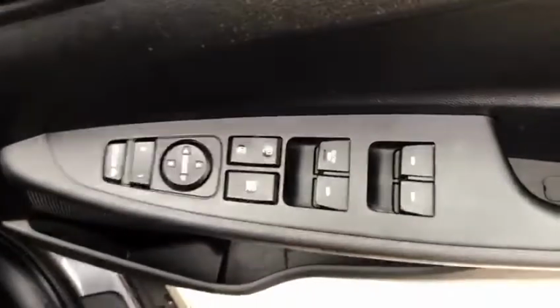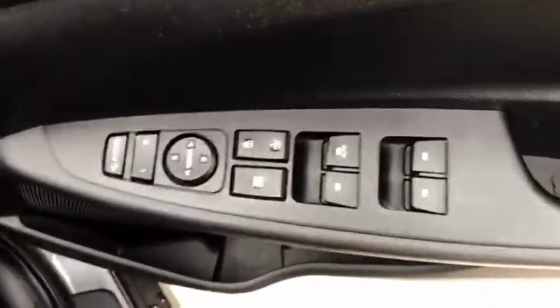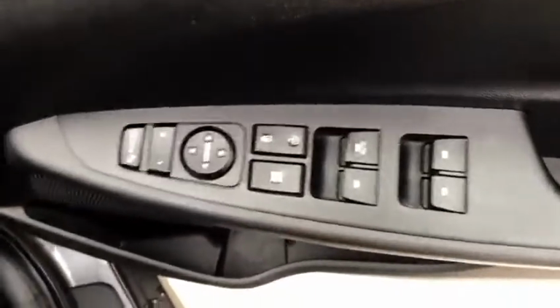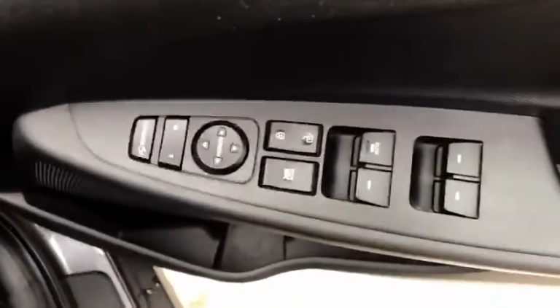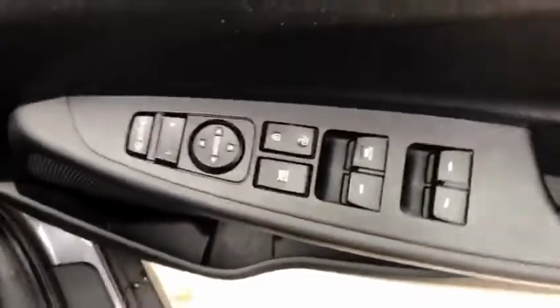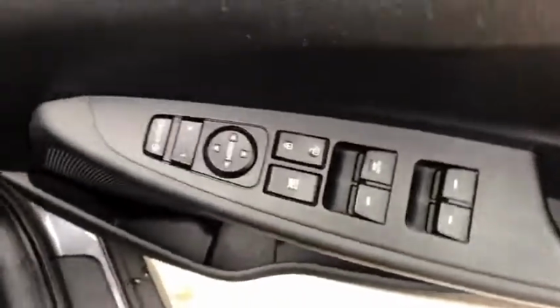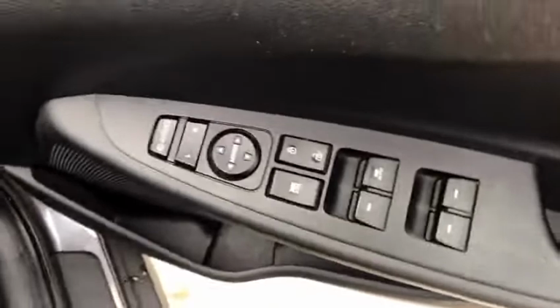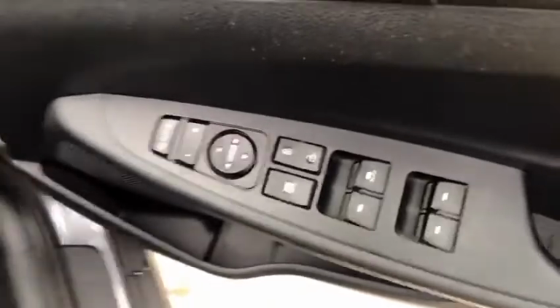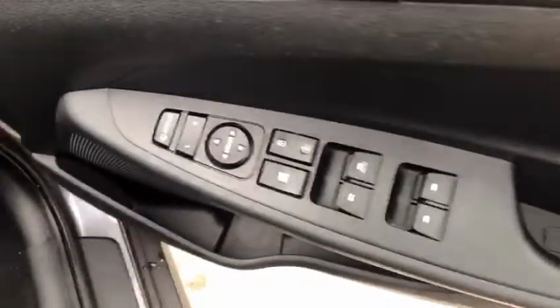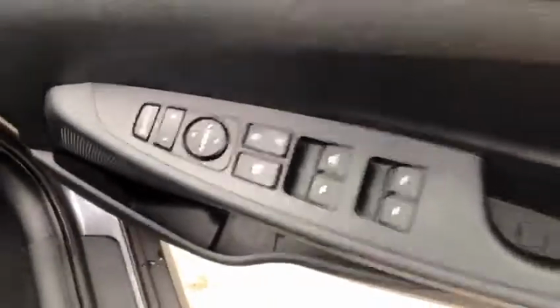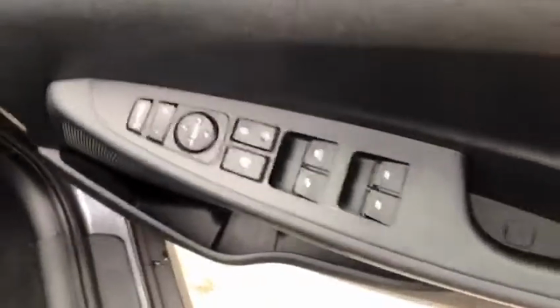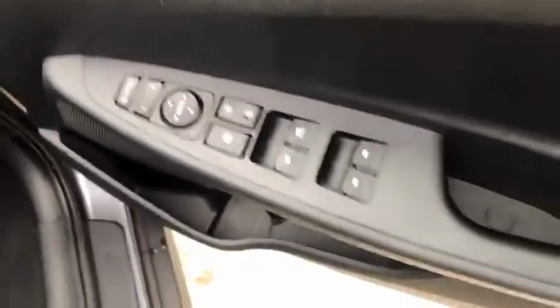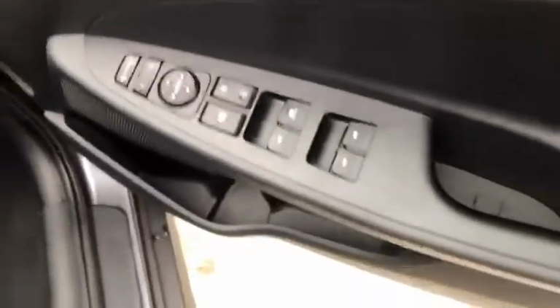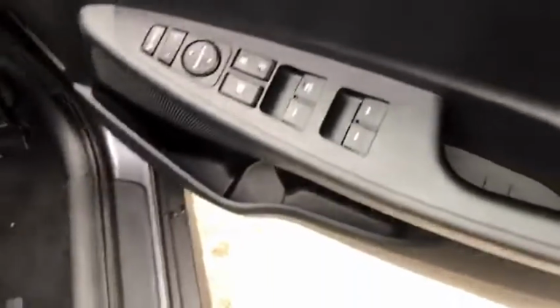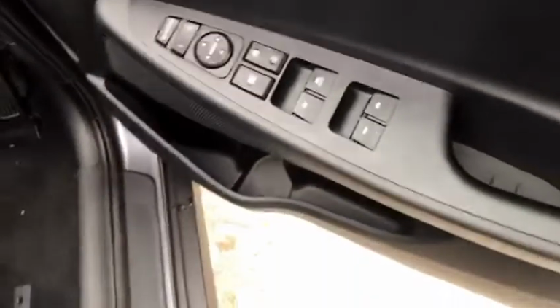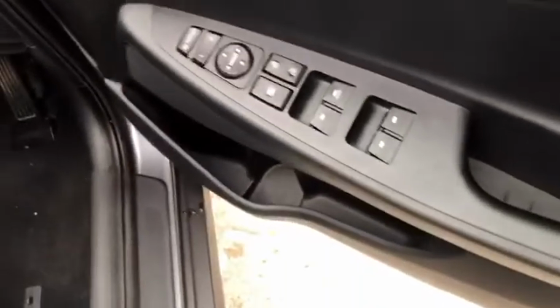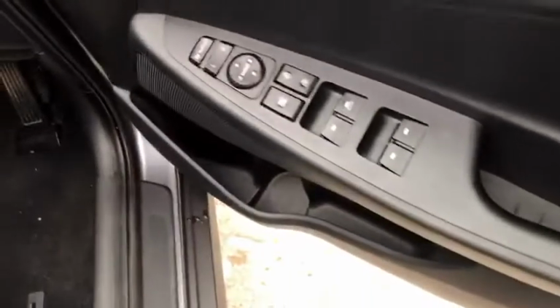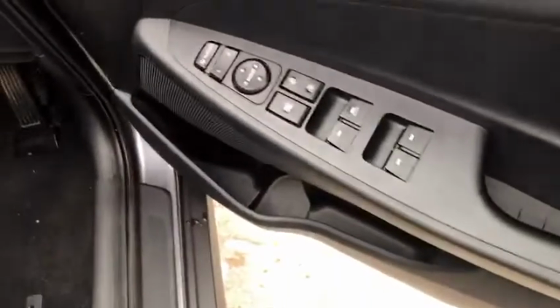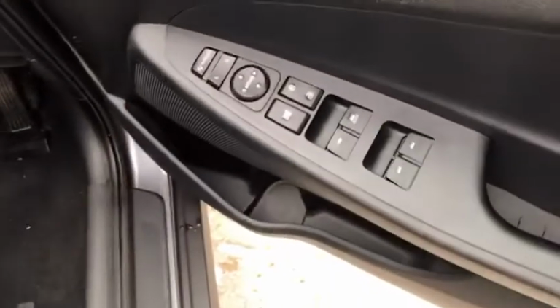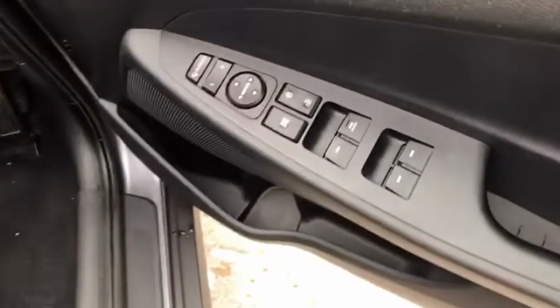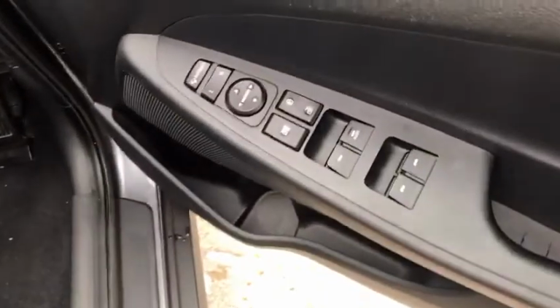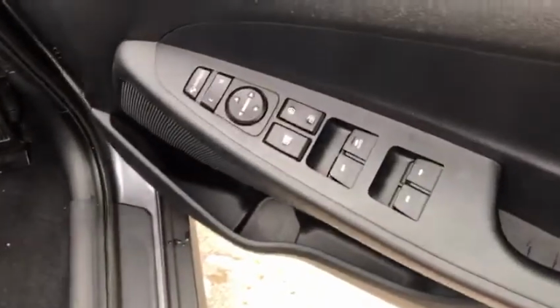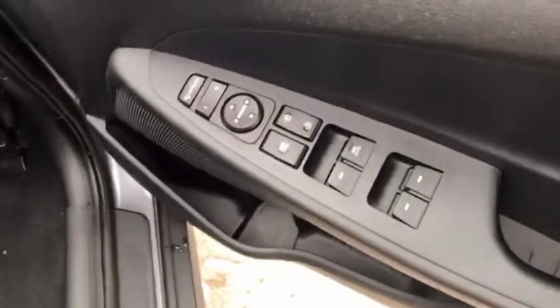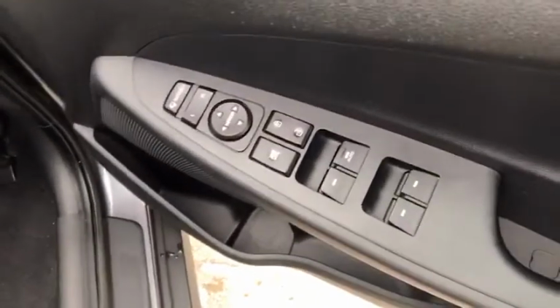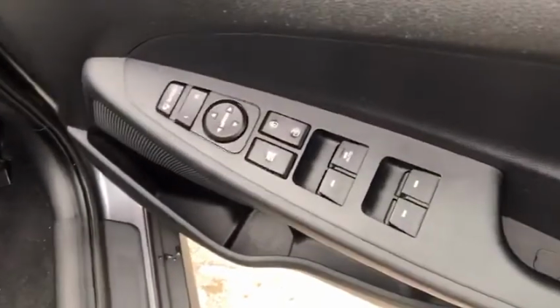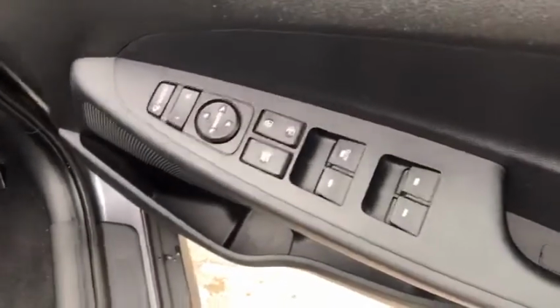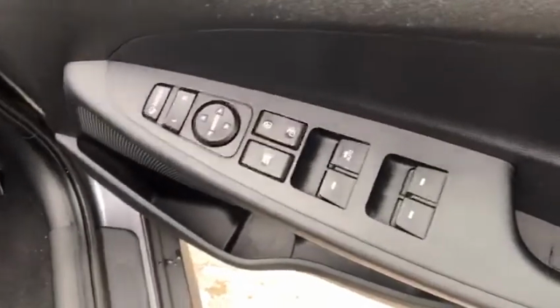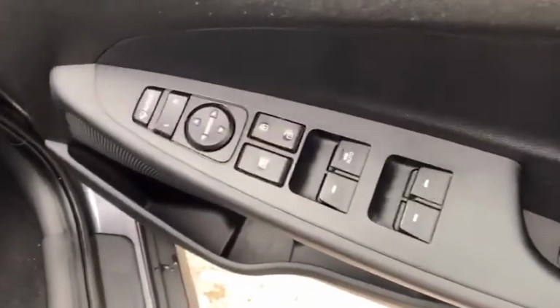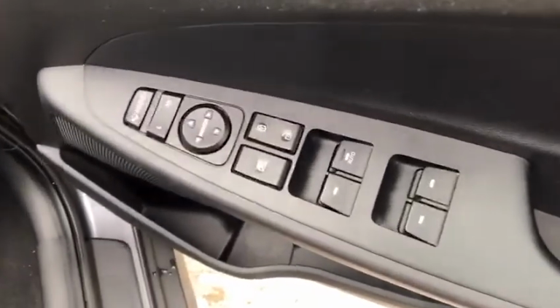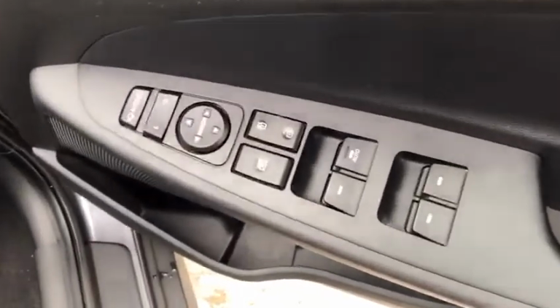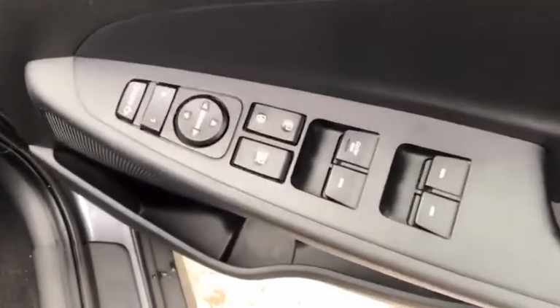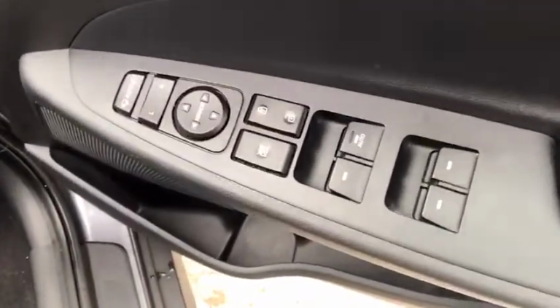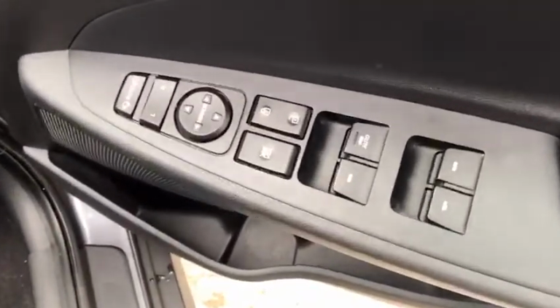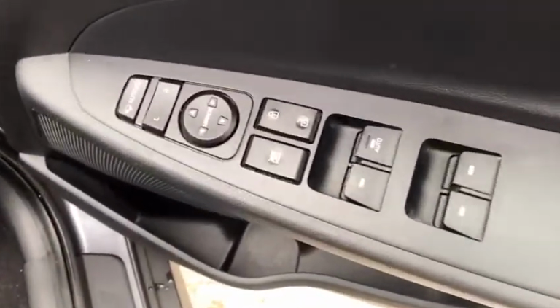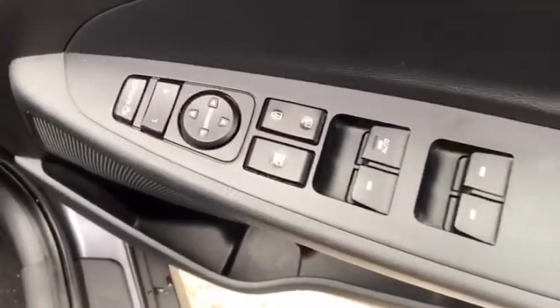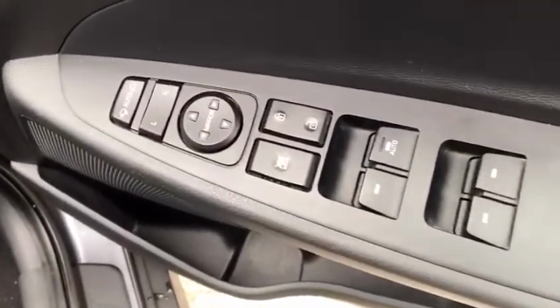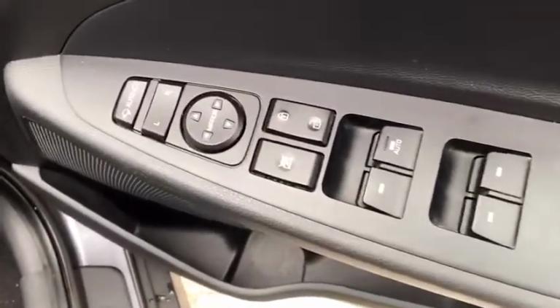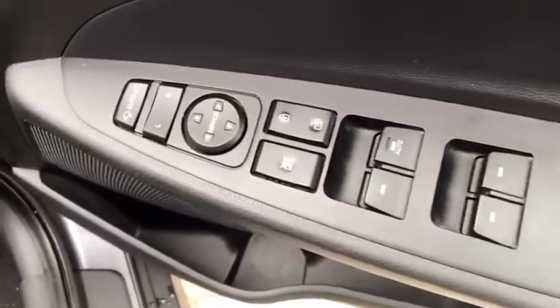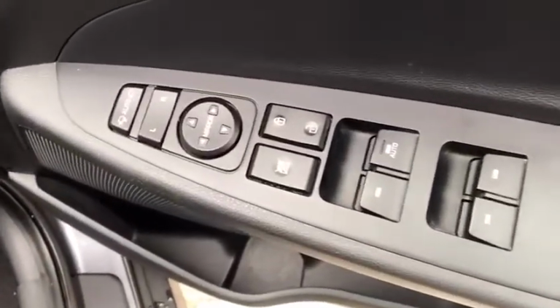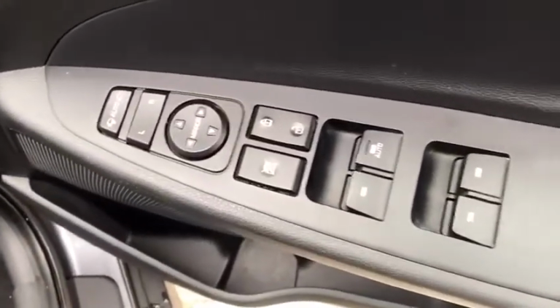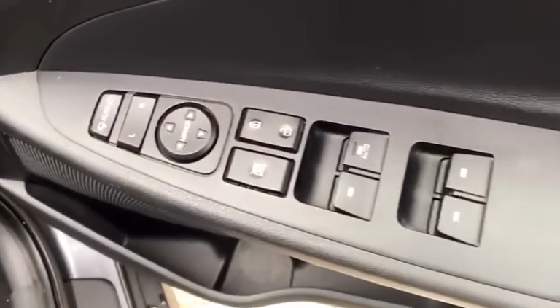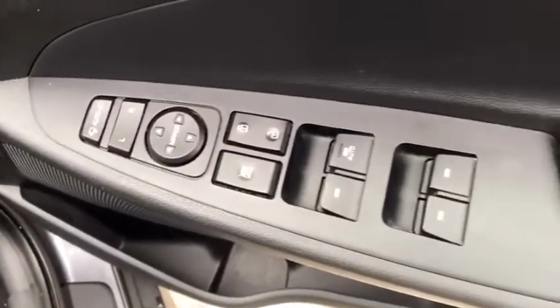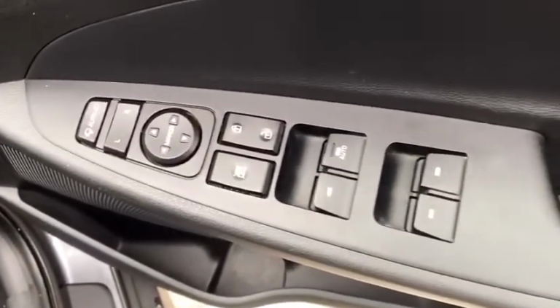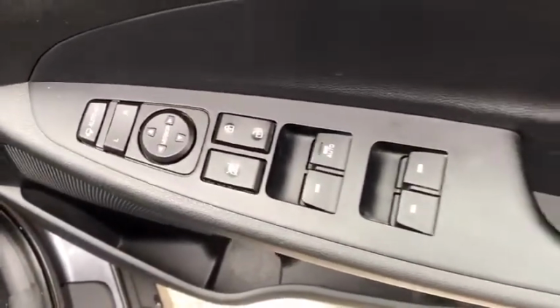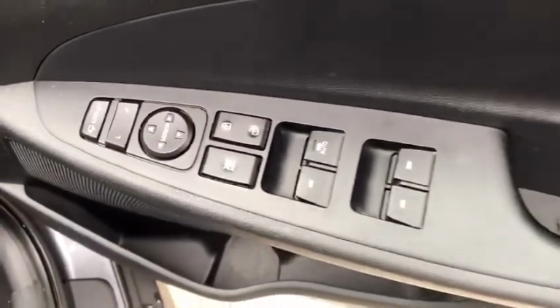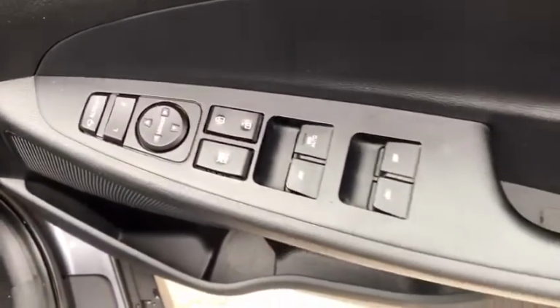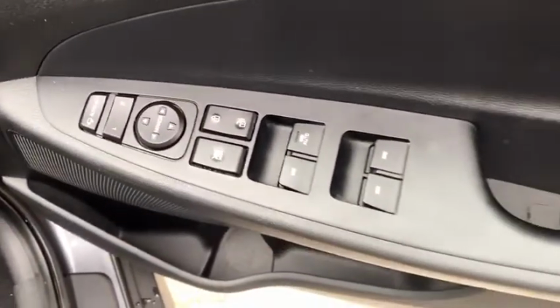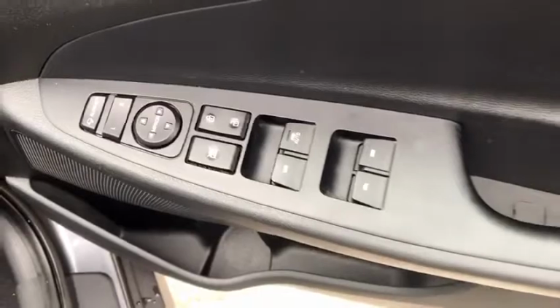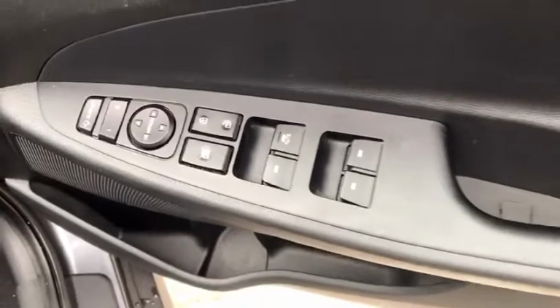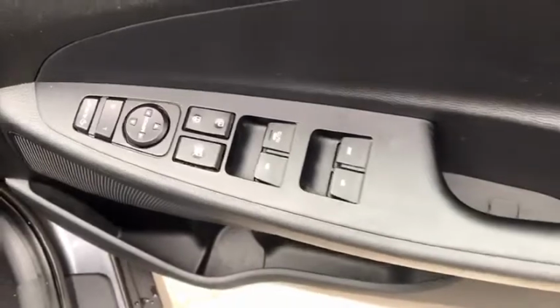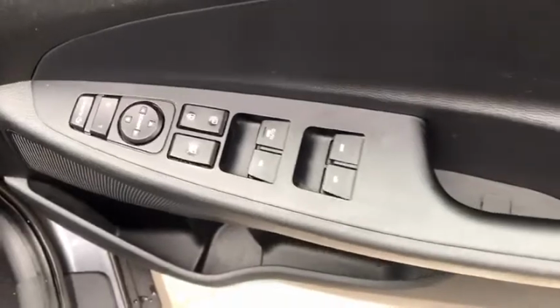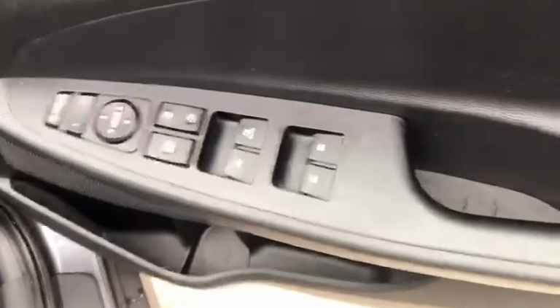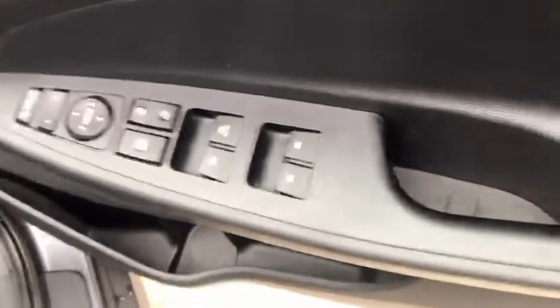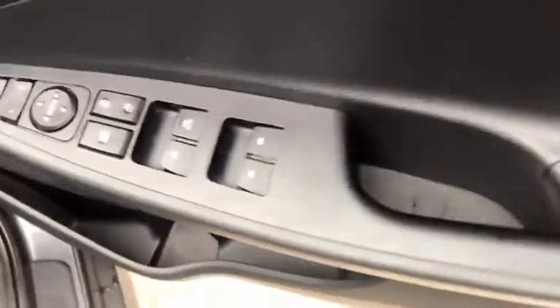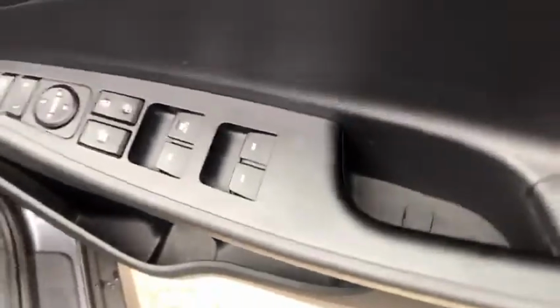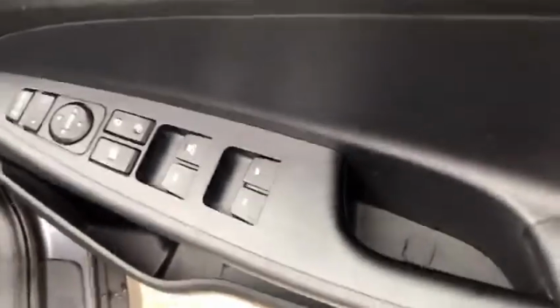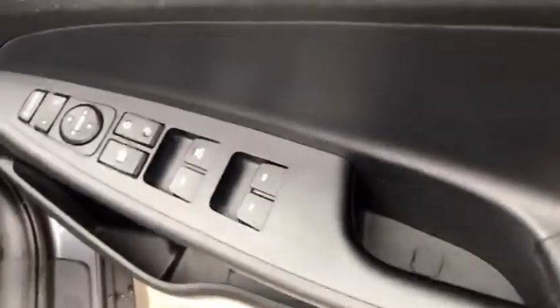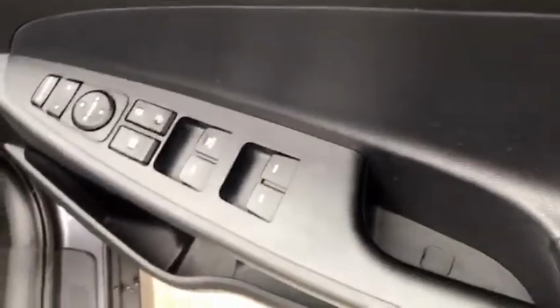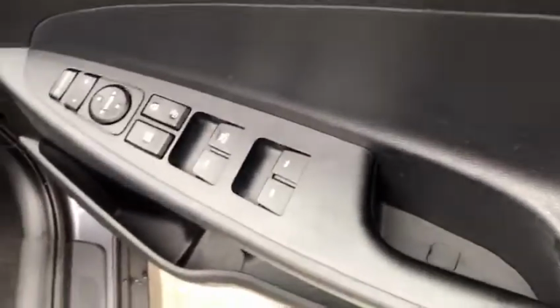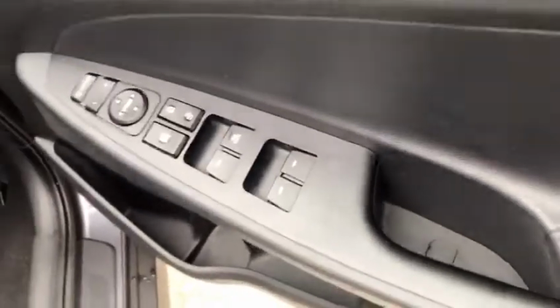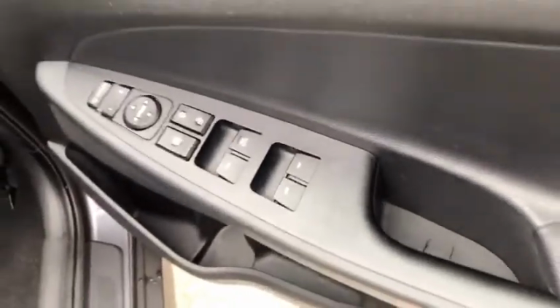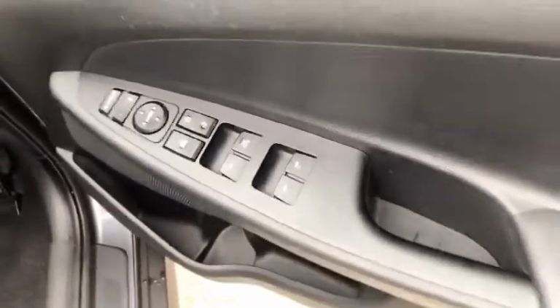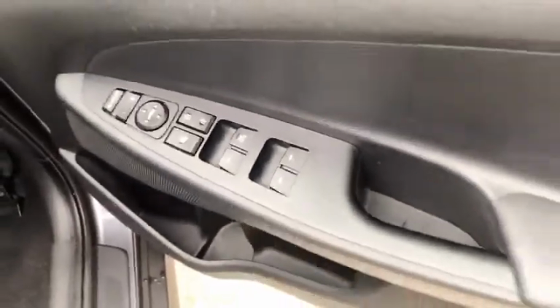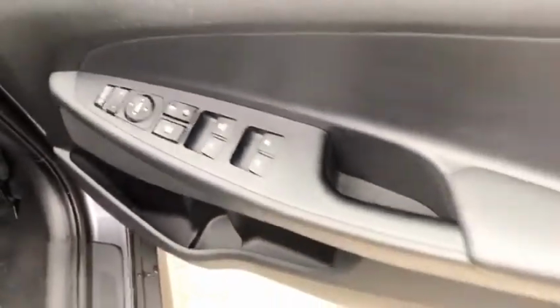This car has automatically folding mirrors with electric adjustment for all, and all four windows are electric.